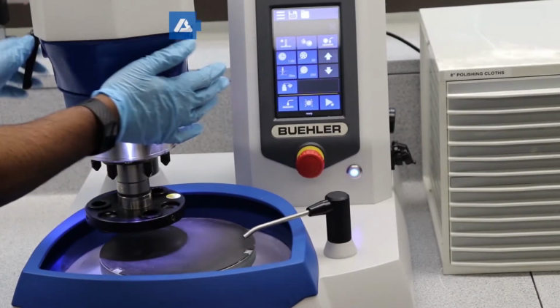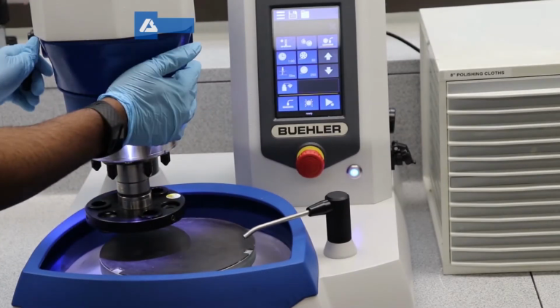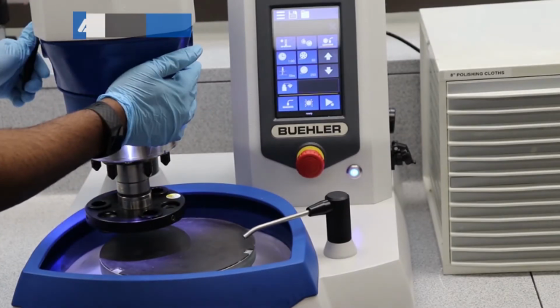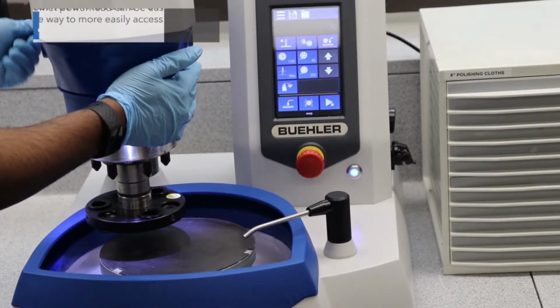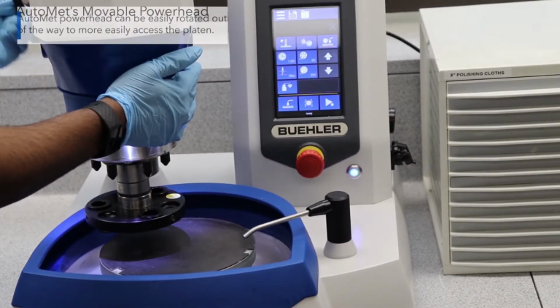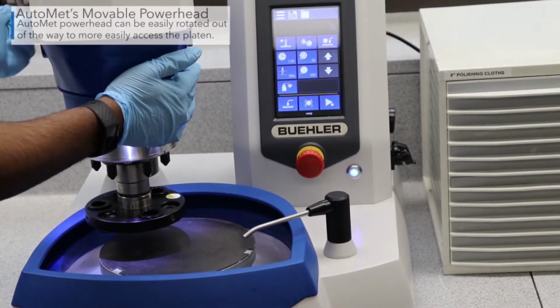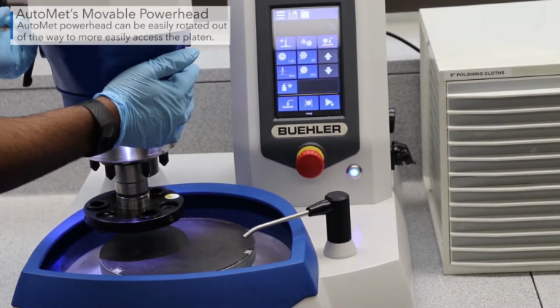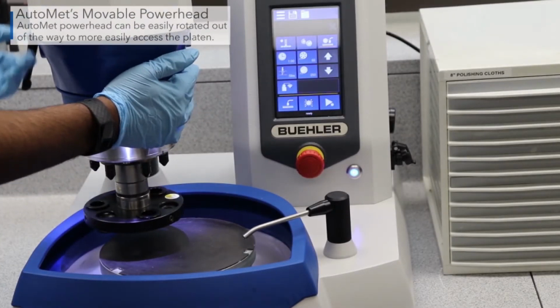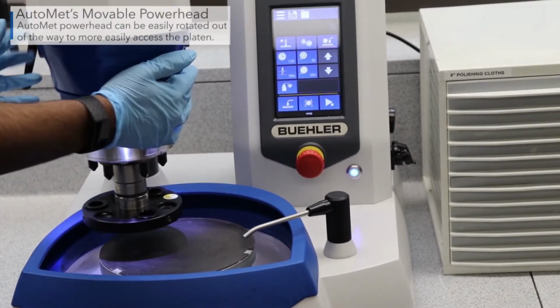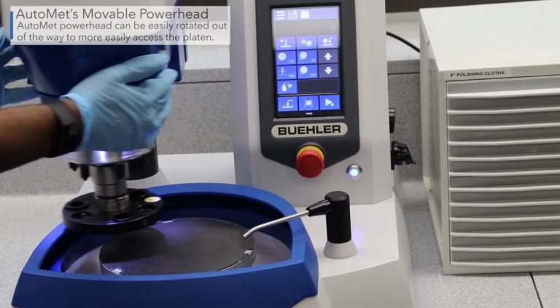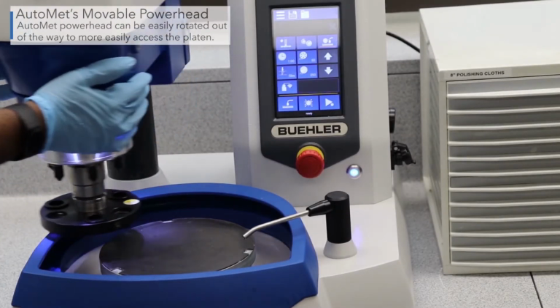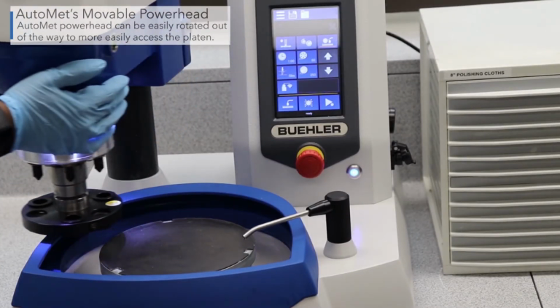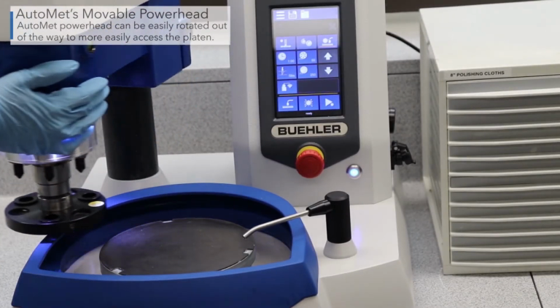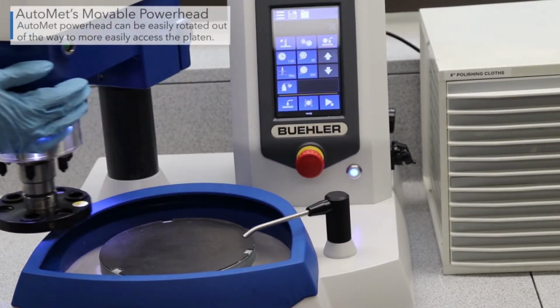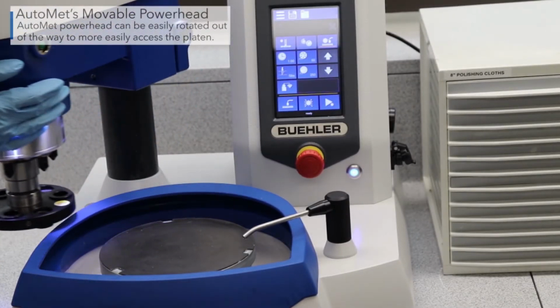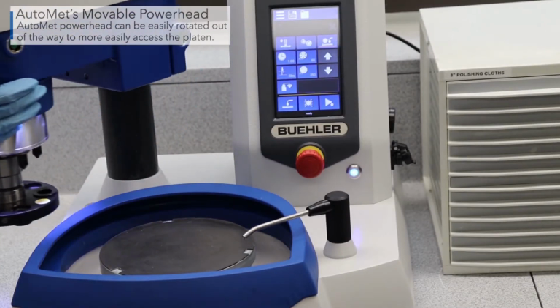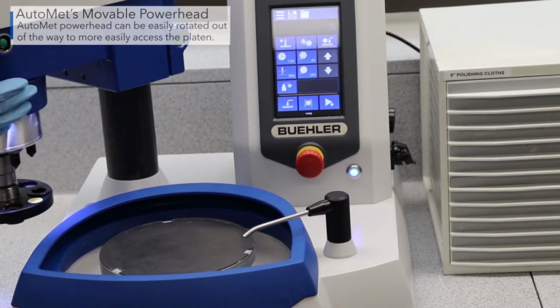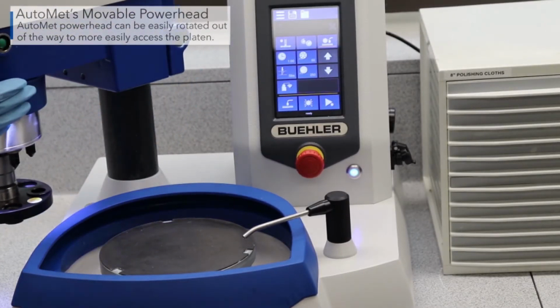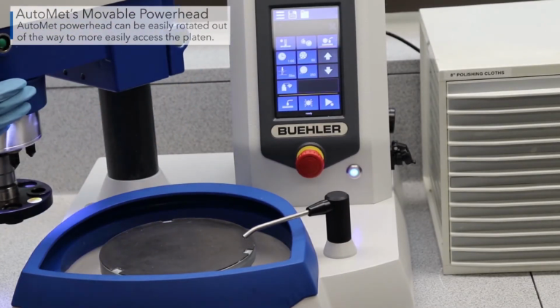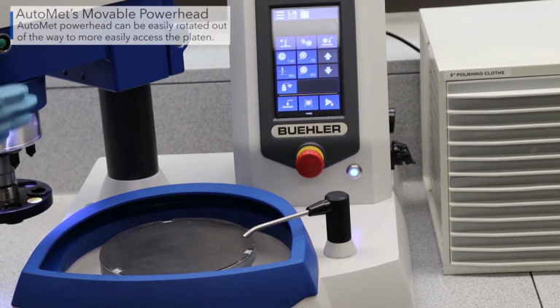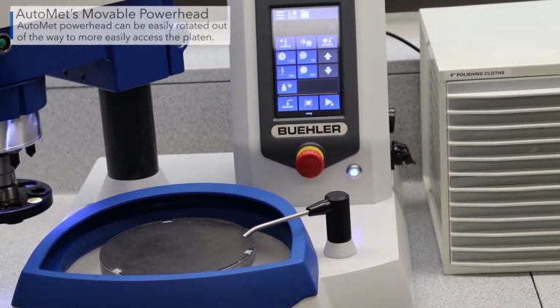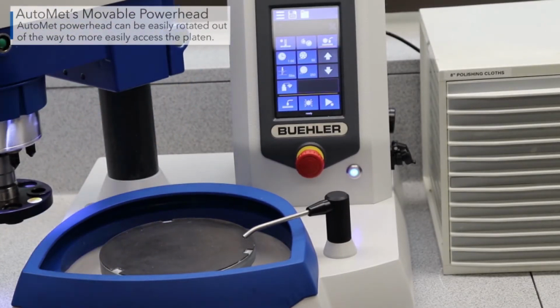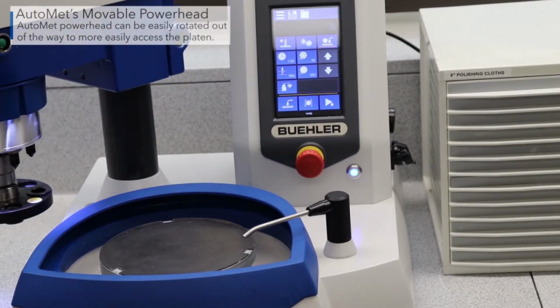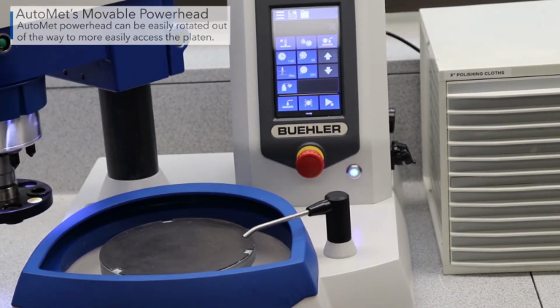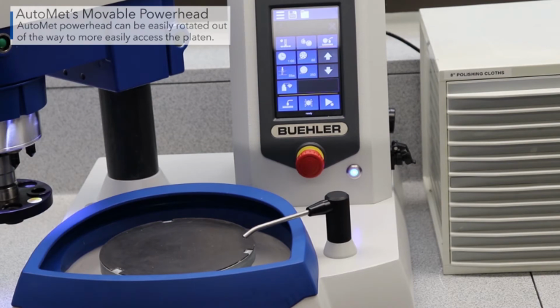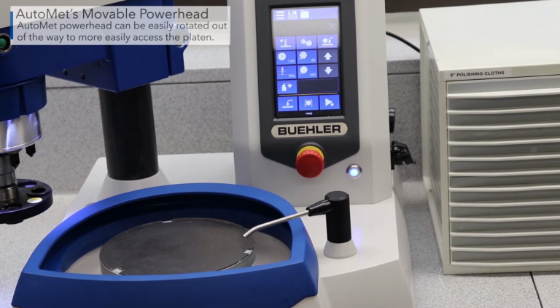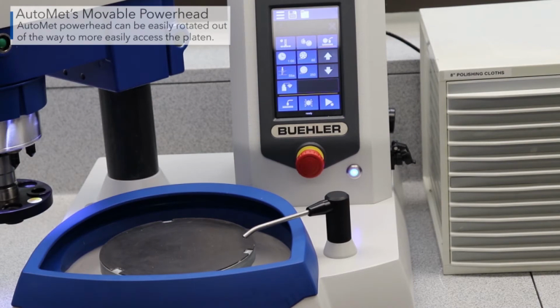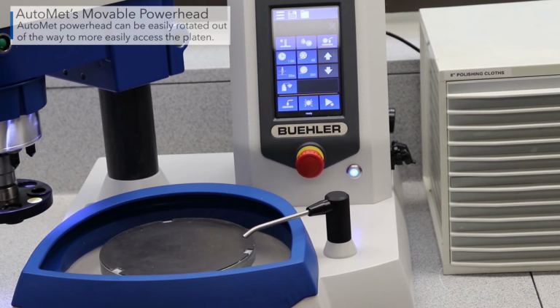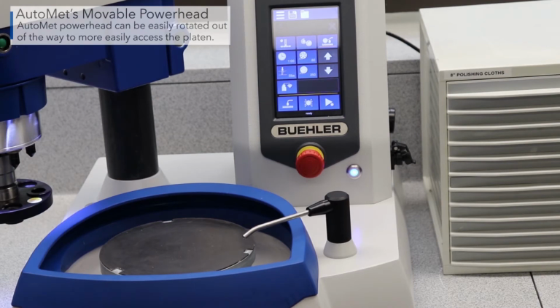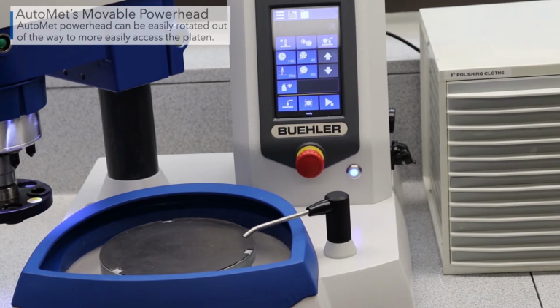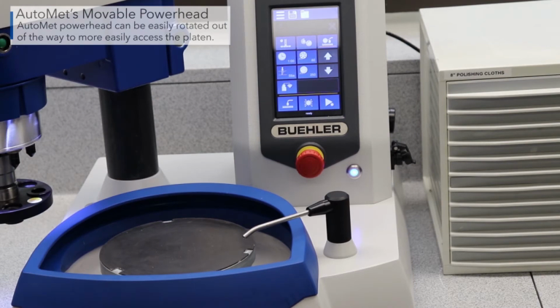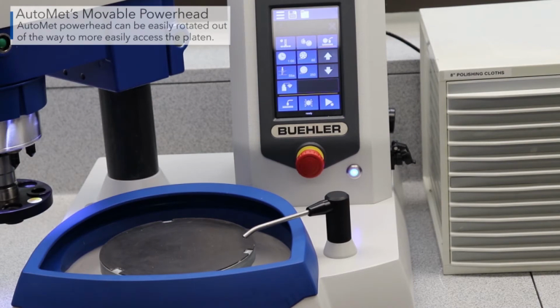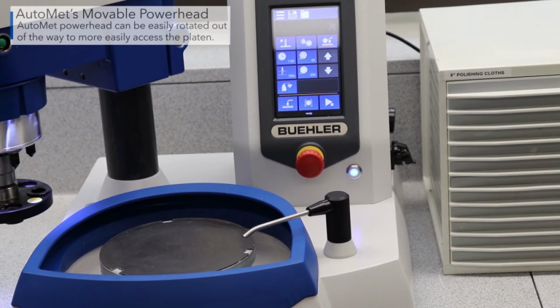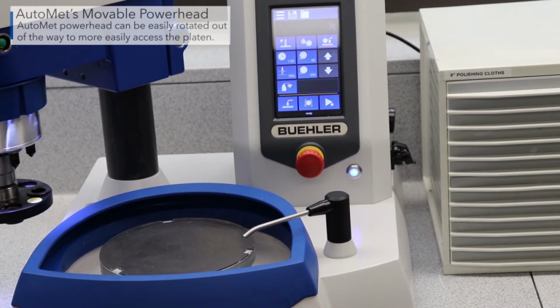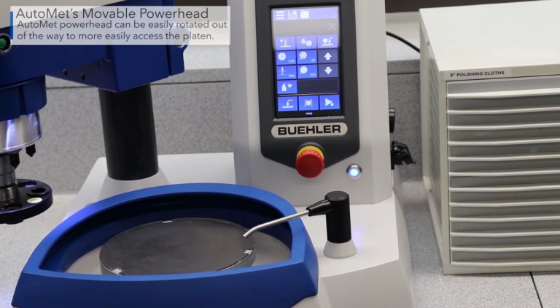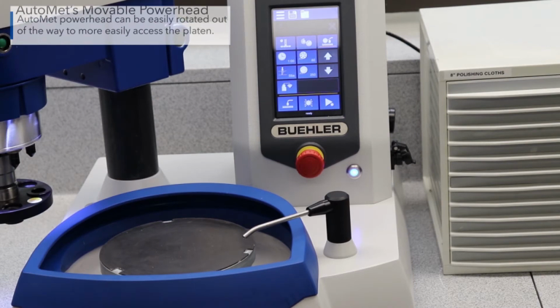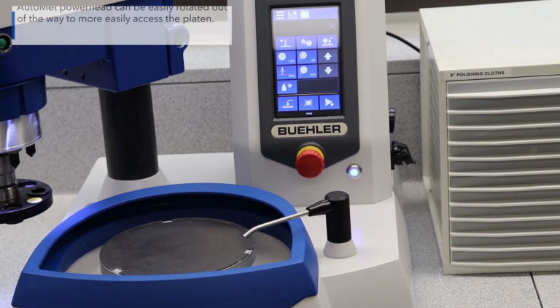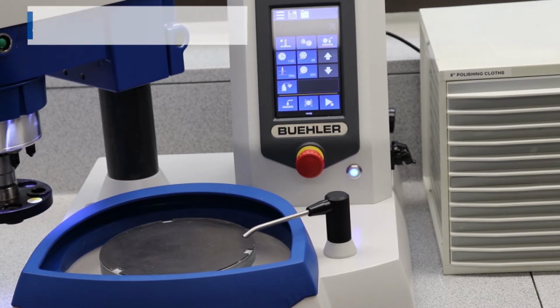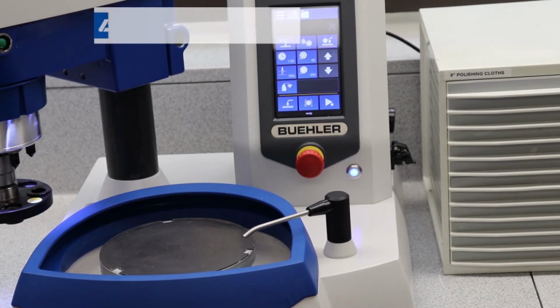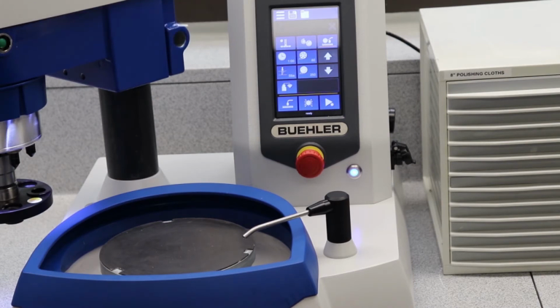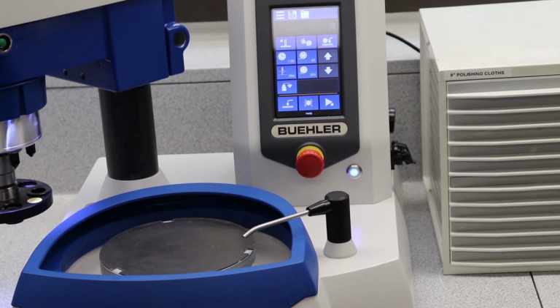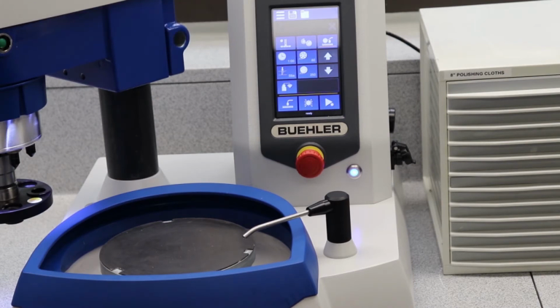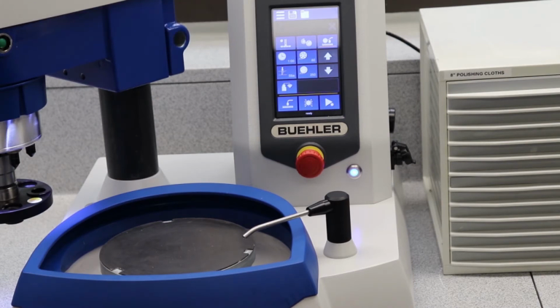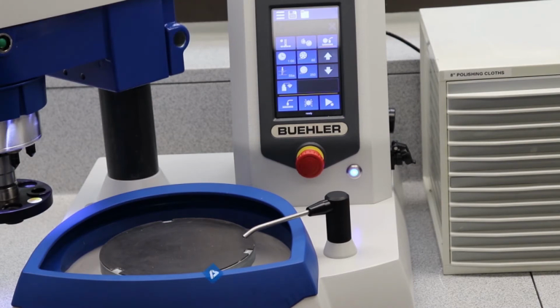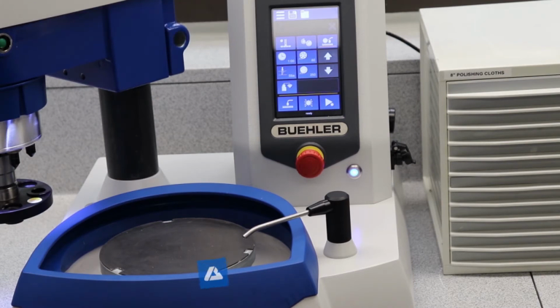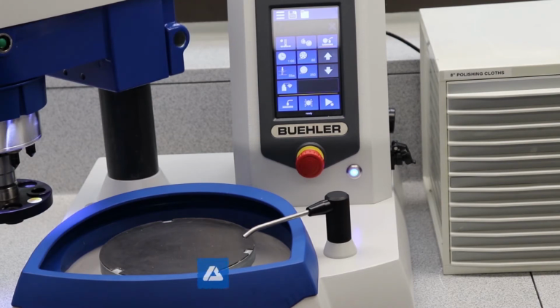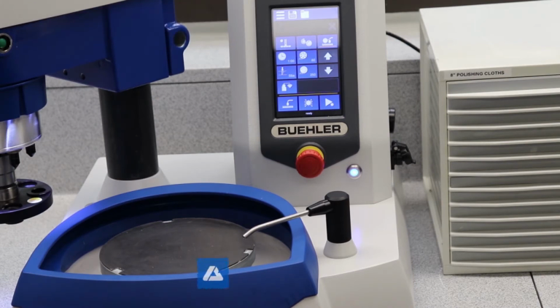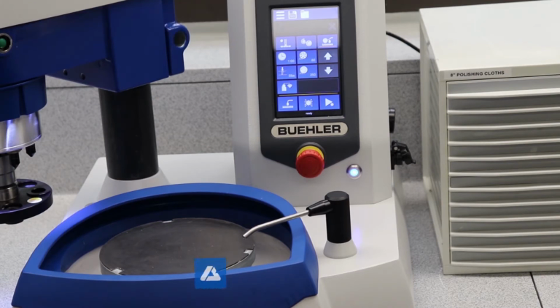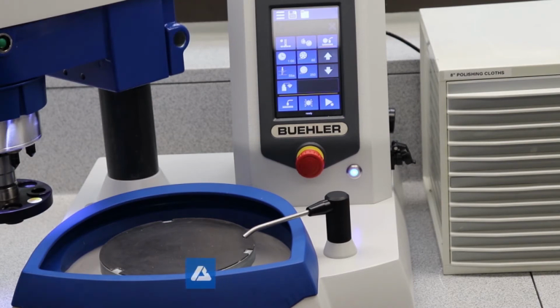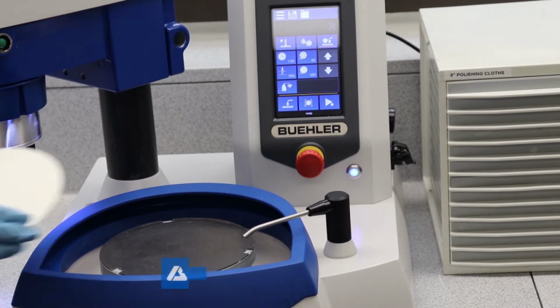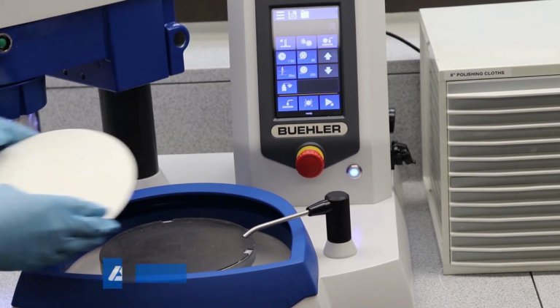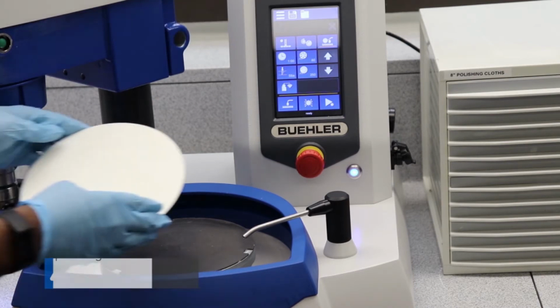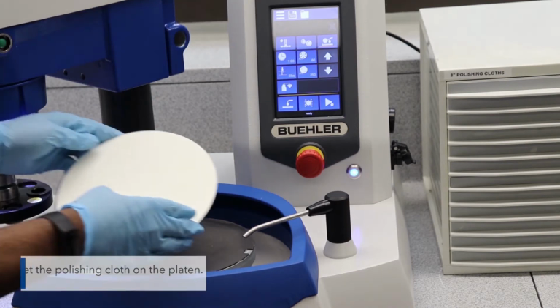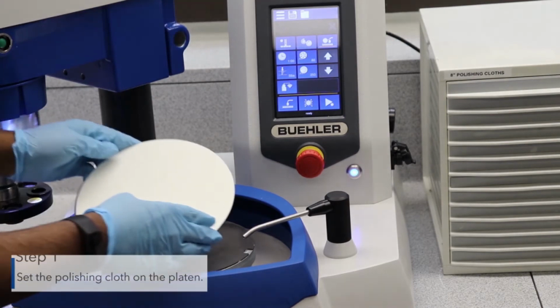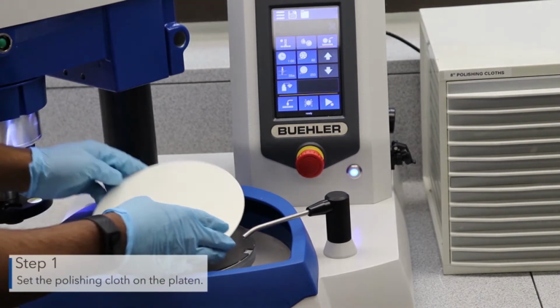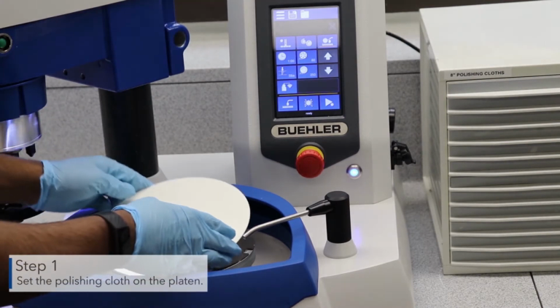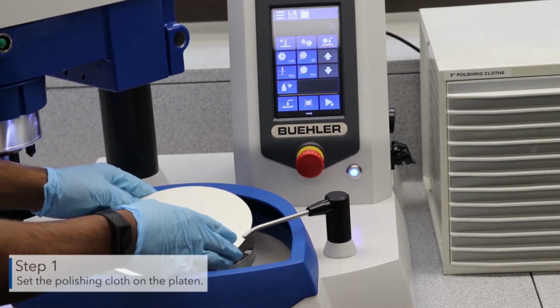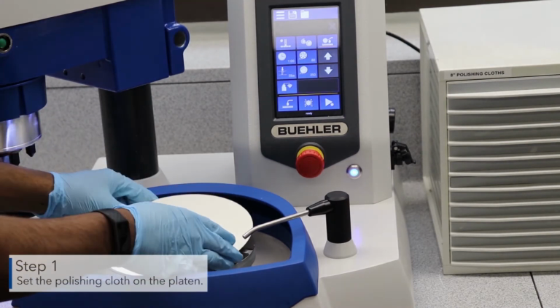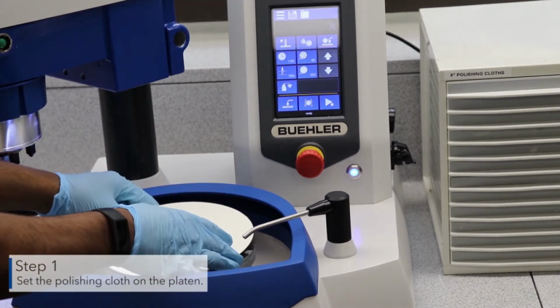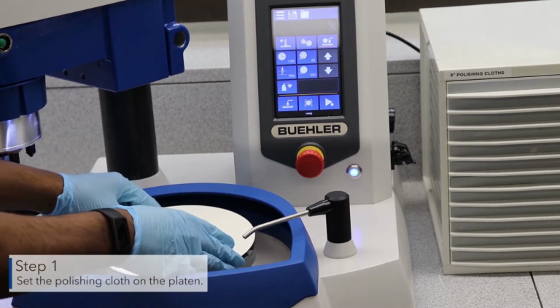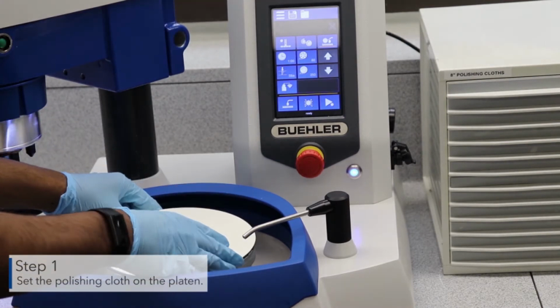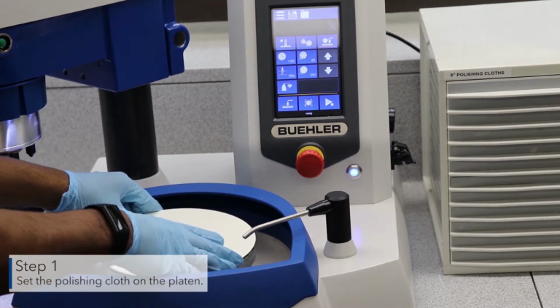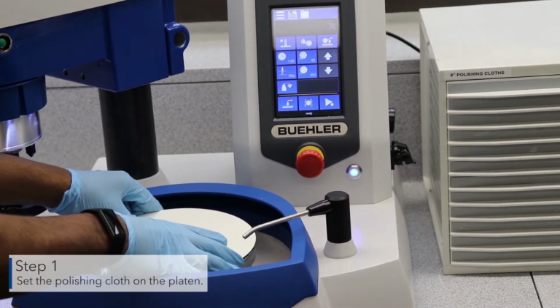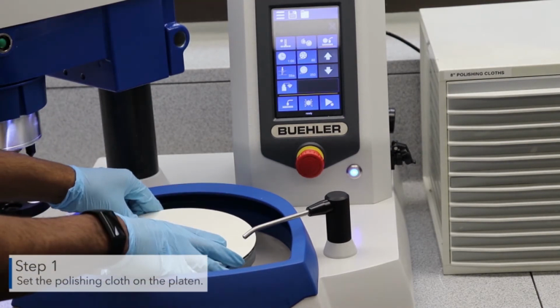Rotate the power head out of the way to more easily access the platen. First, set the polishing cloth on the platen.